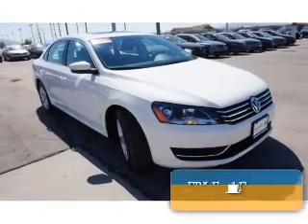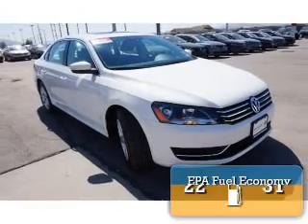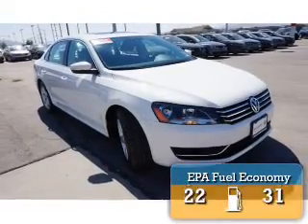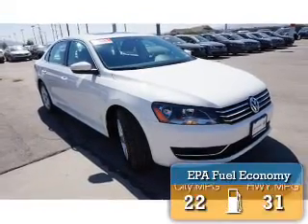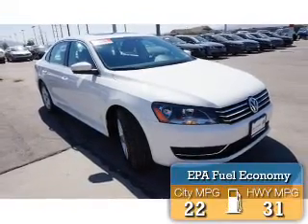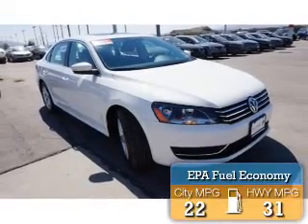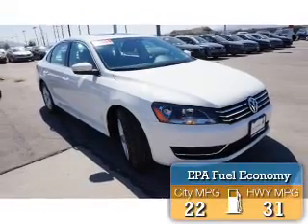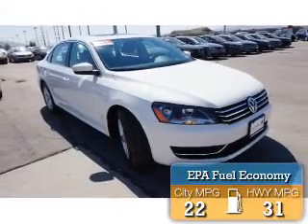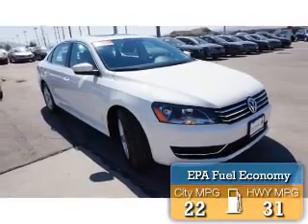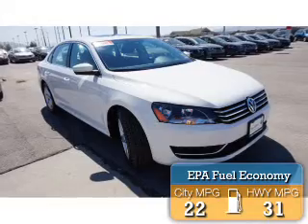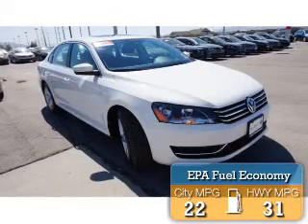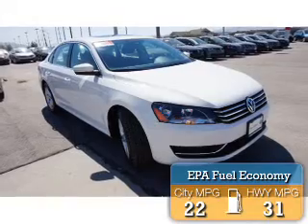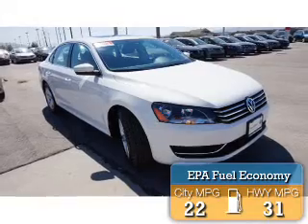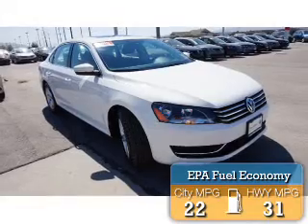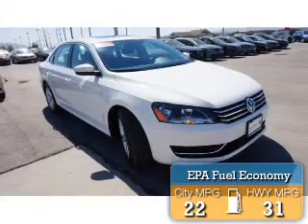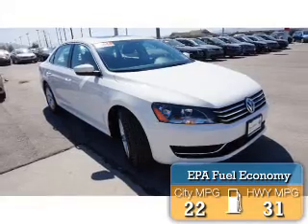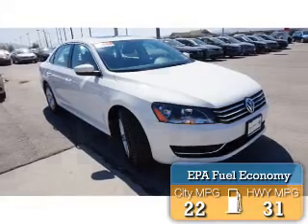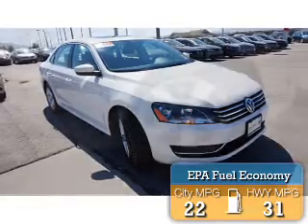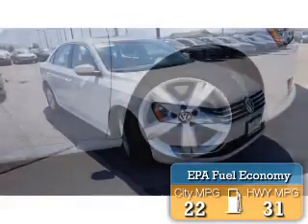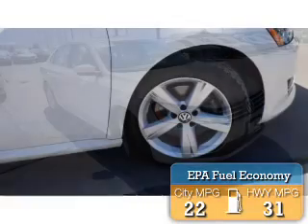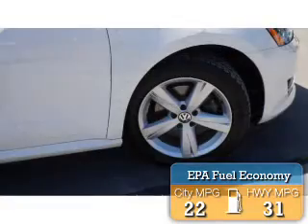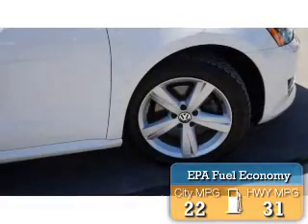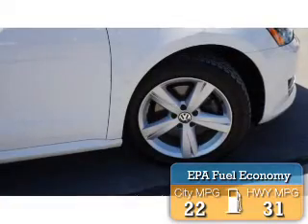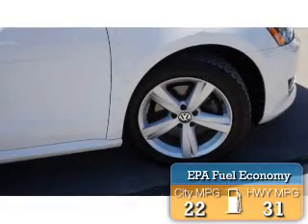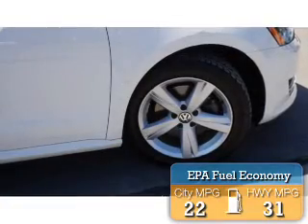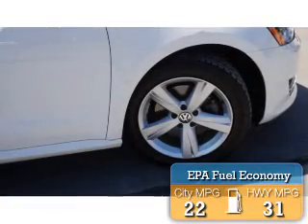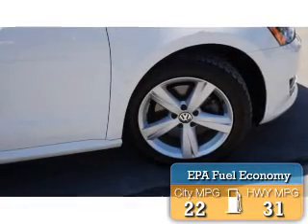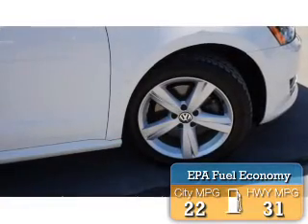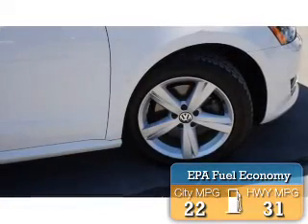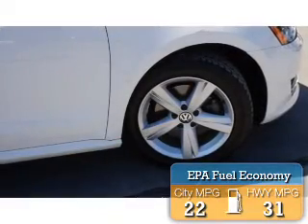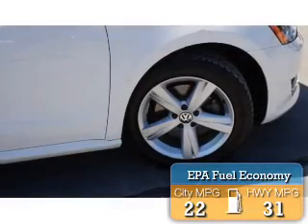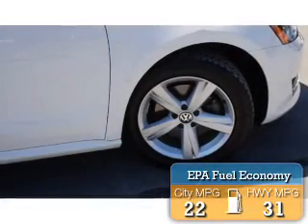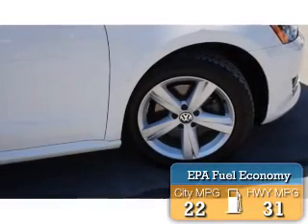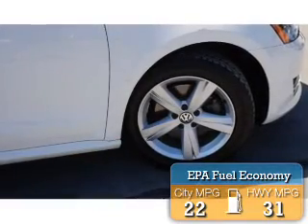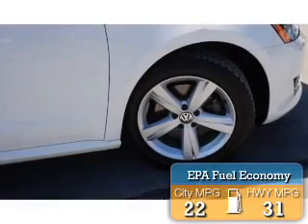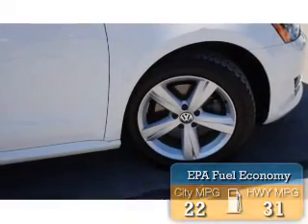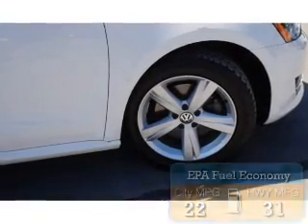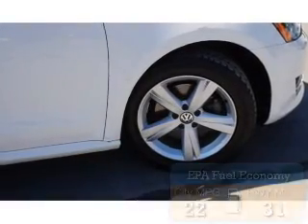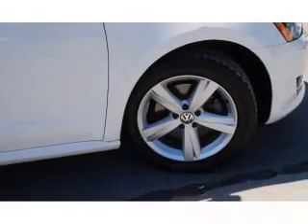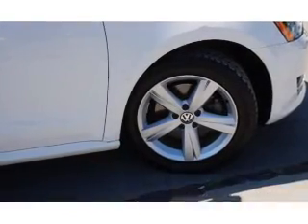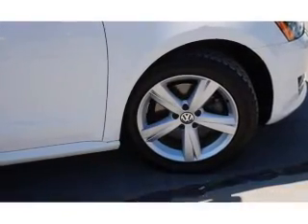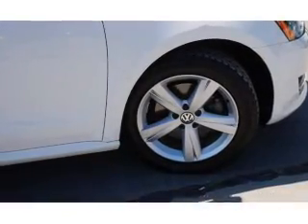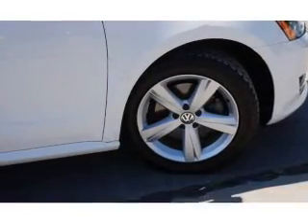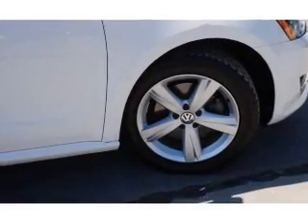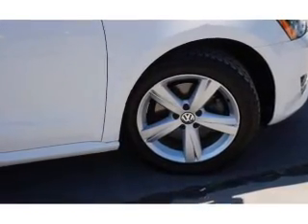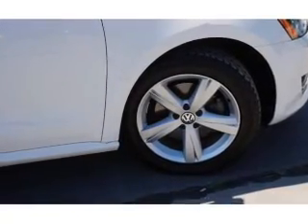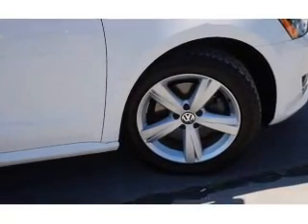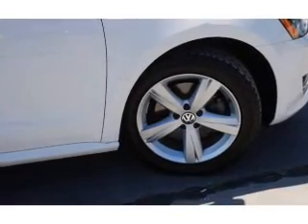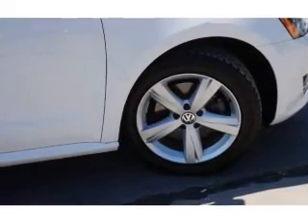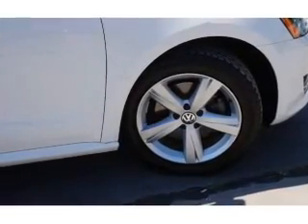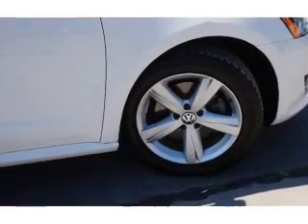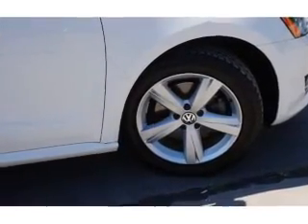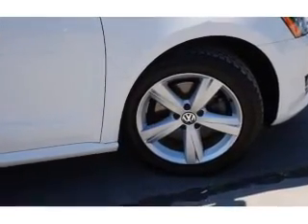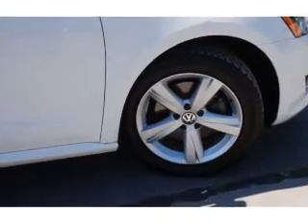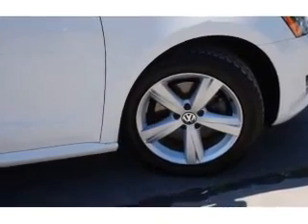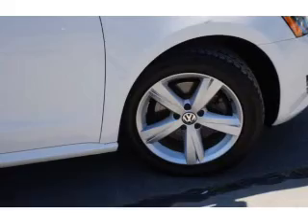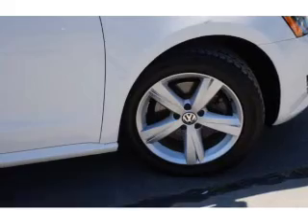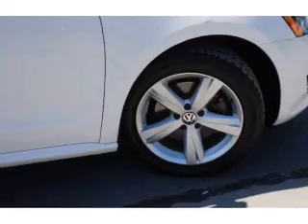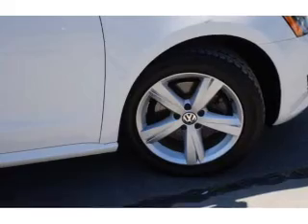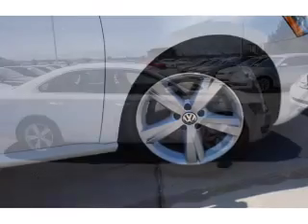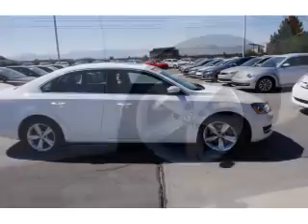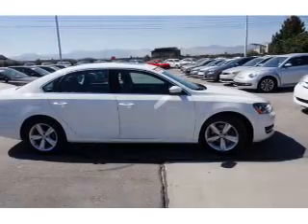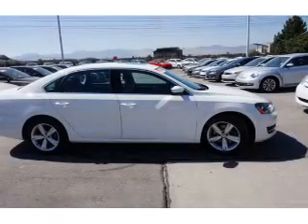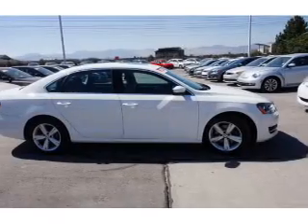Great fuel efficiency saves you money by requiring fewer trips to the gas station. The features include premium rims and keyless entry.